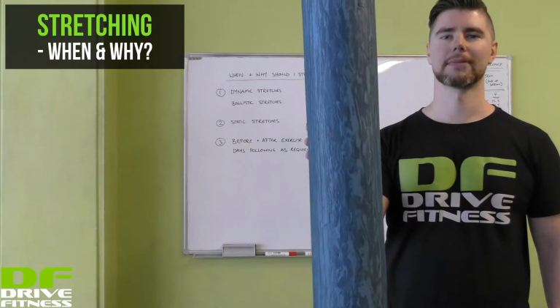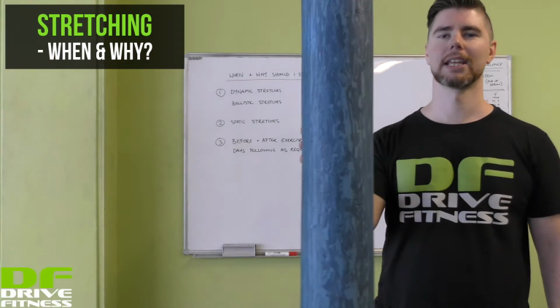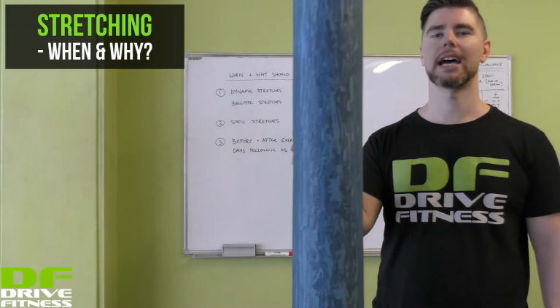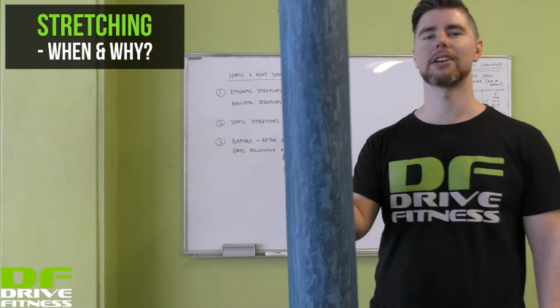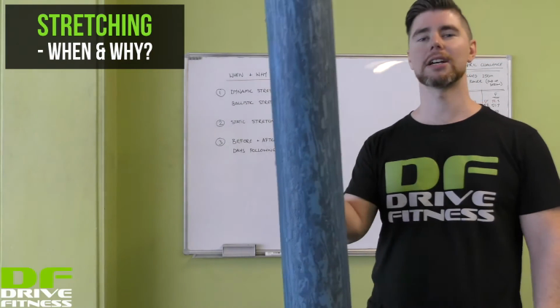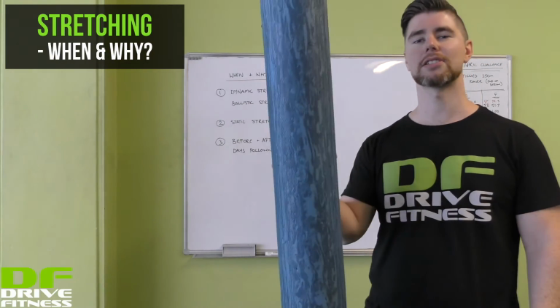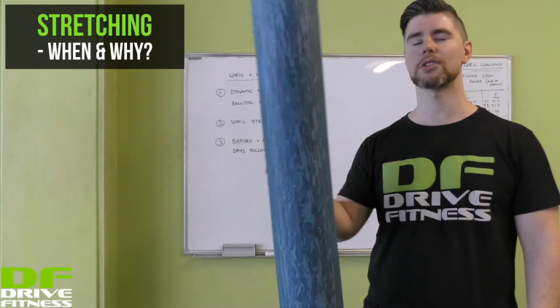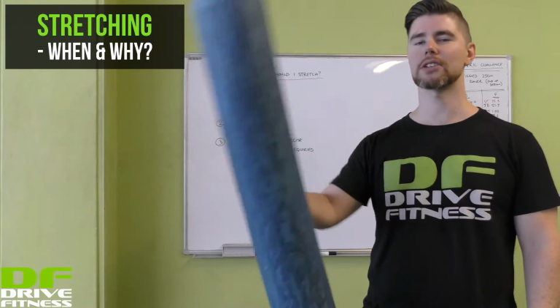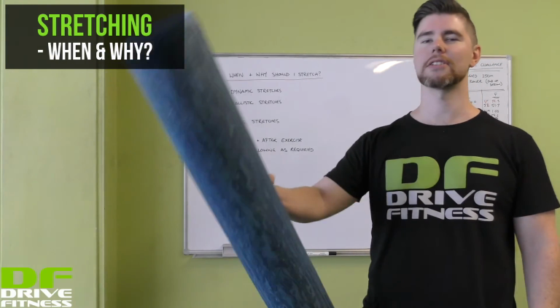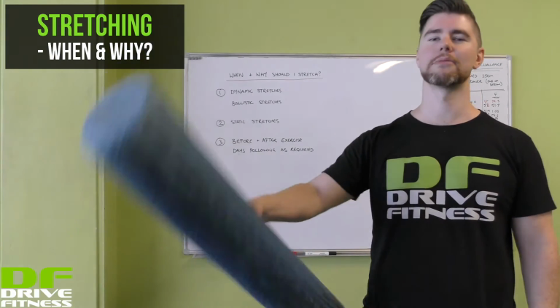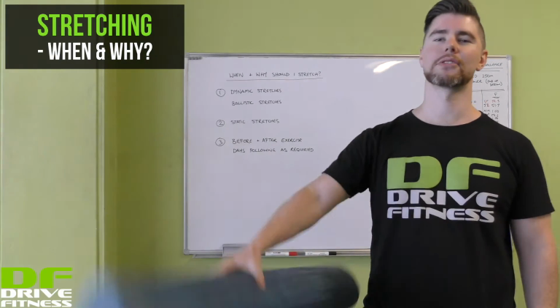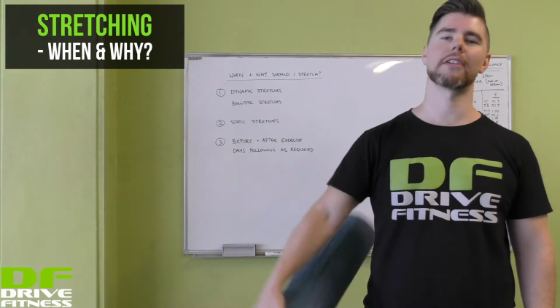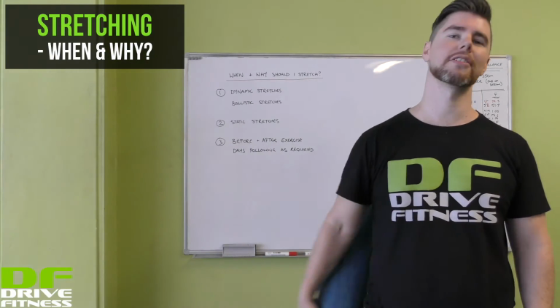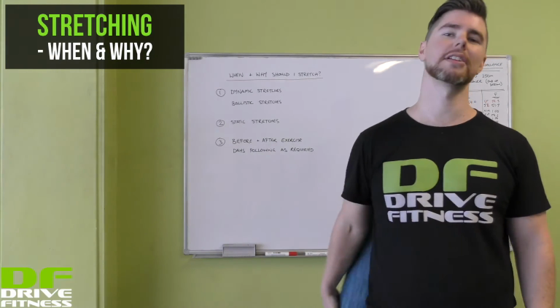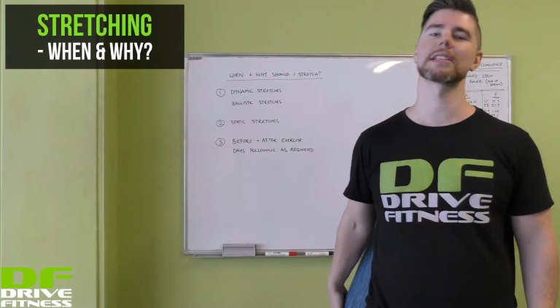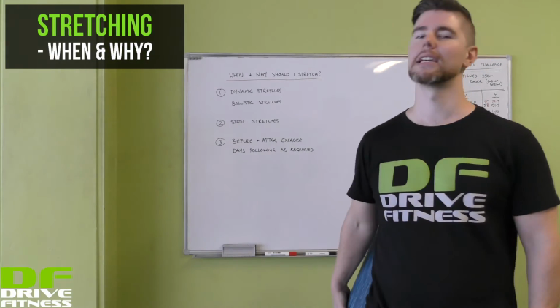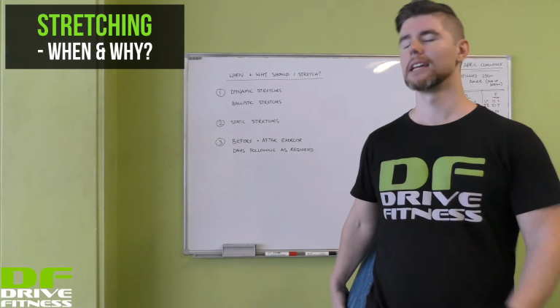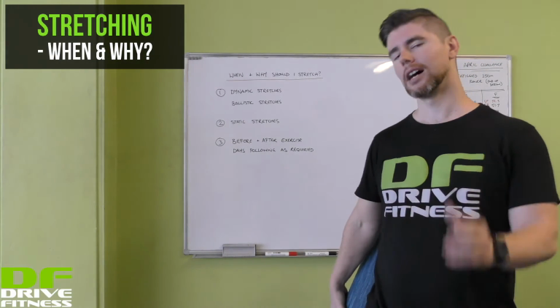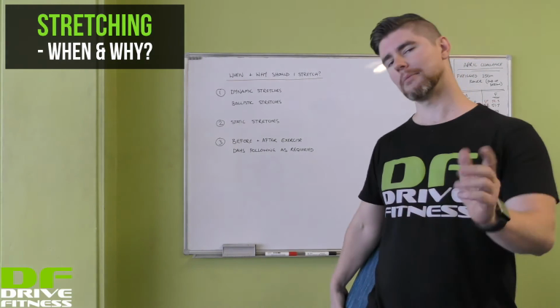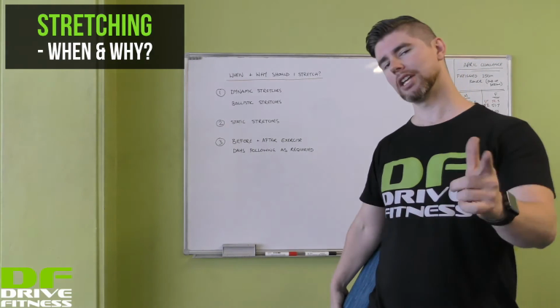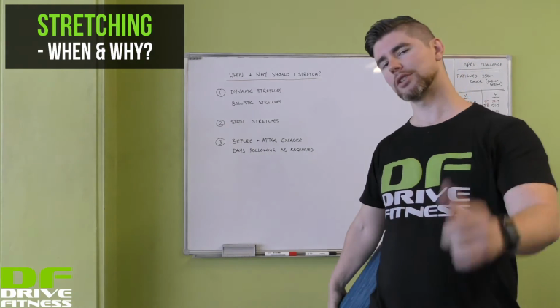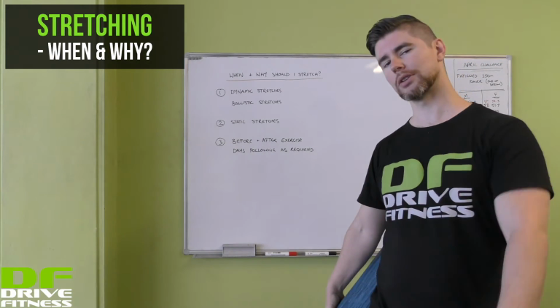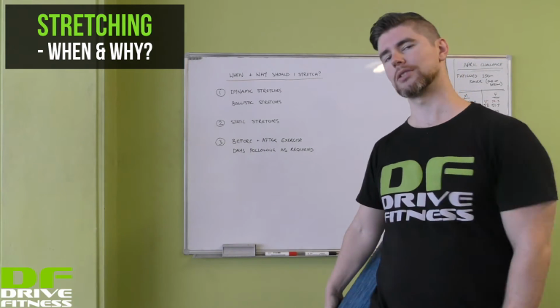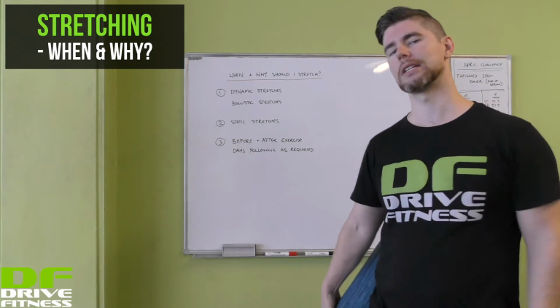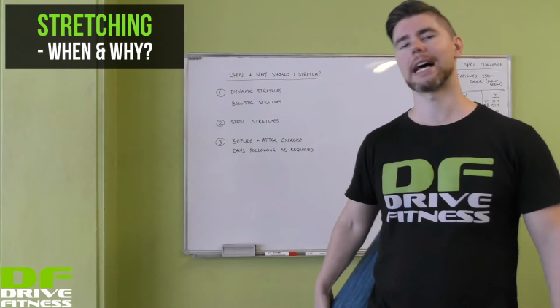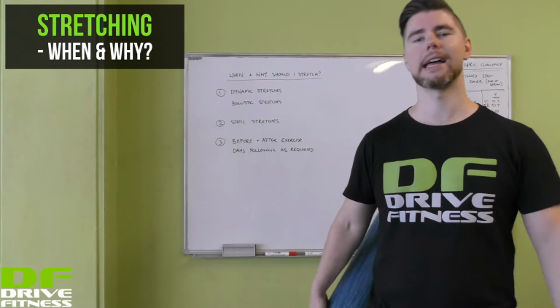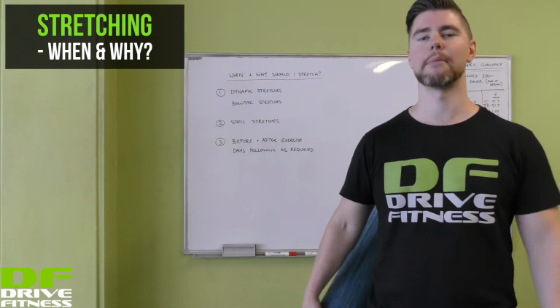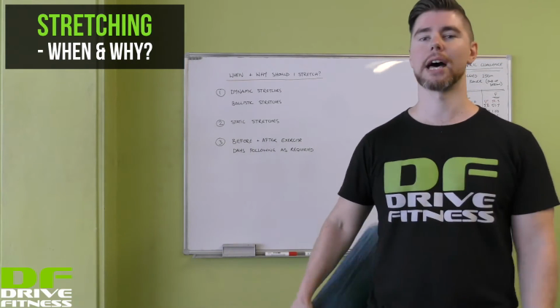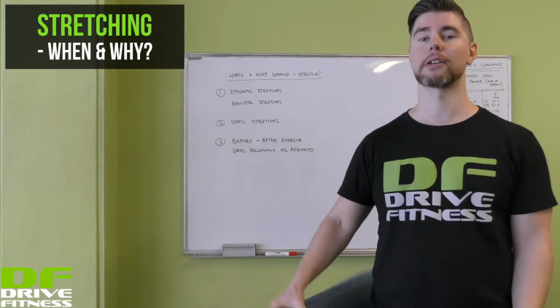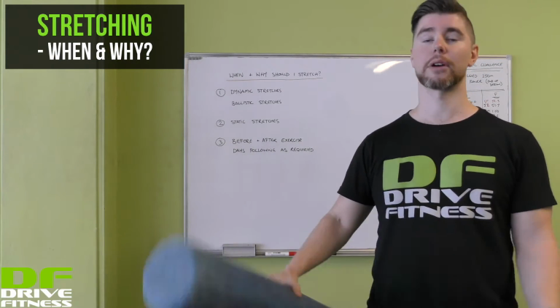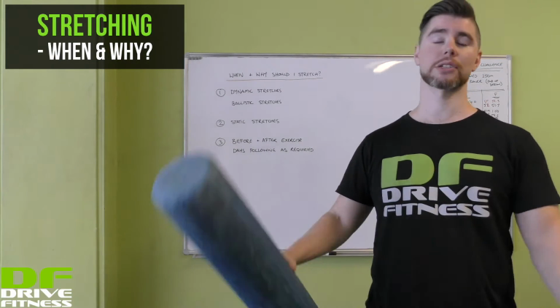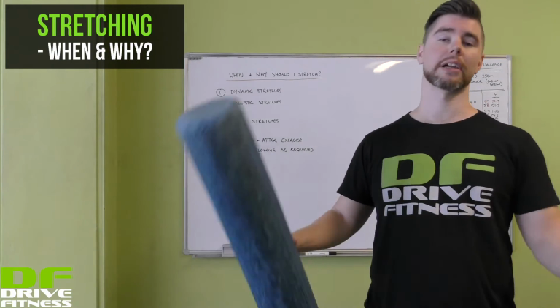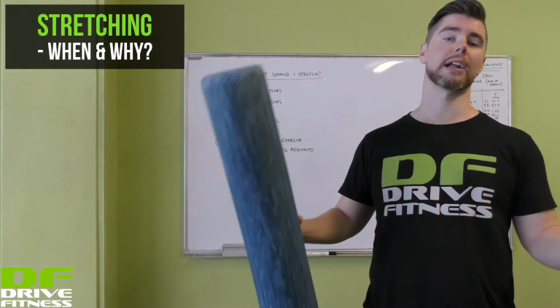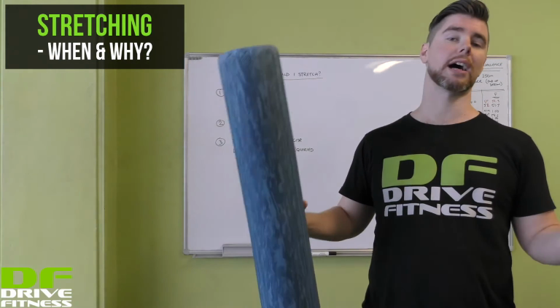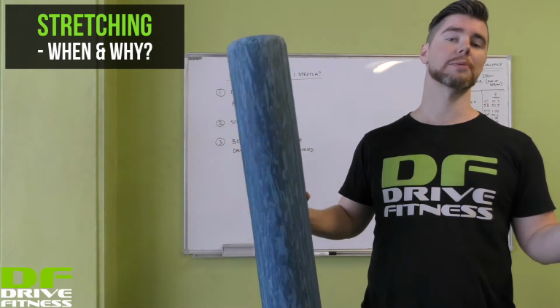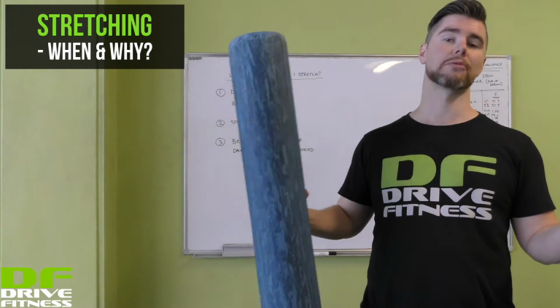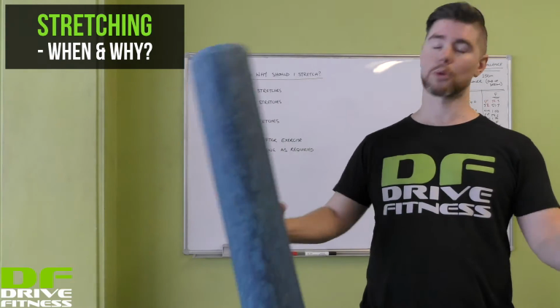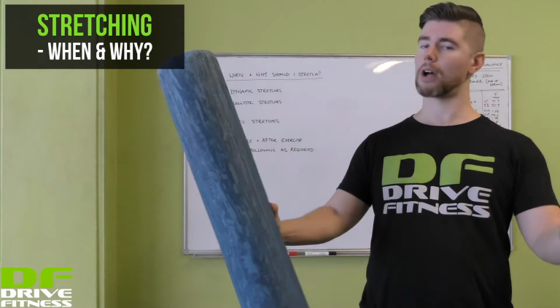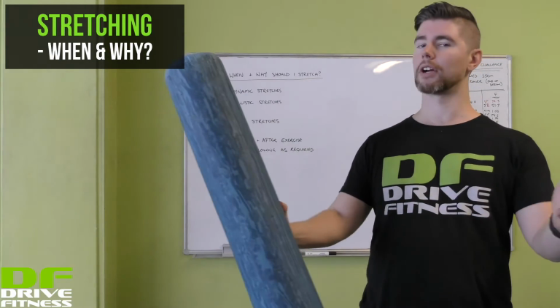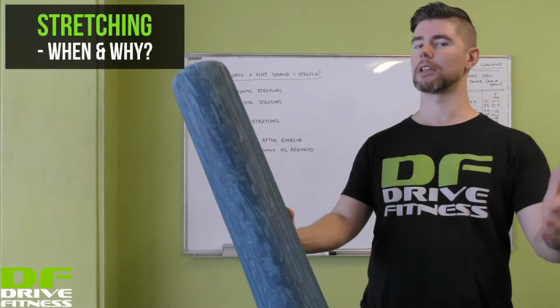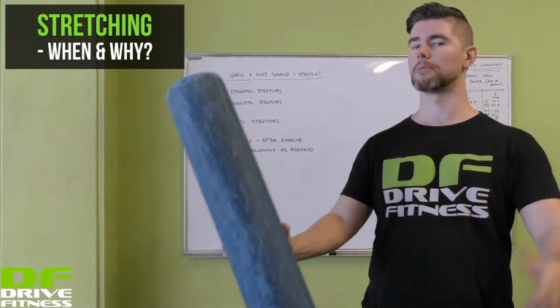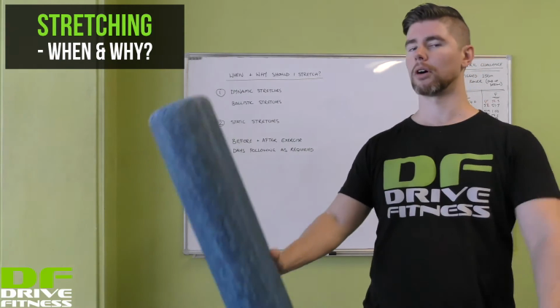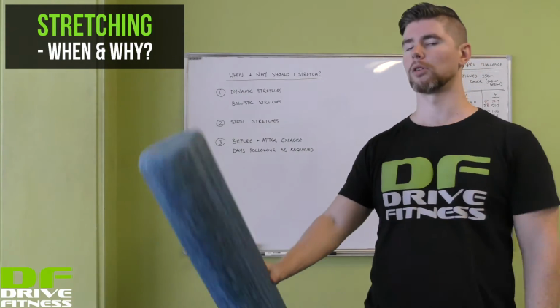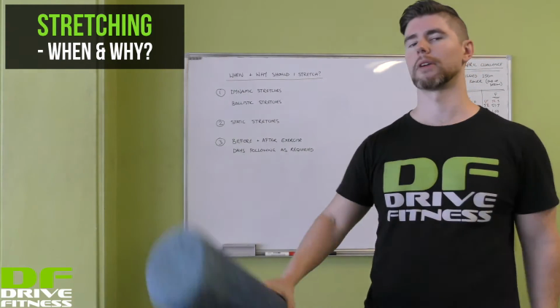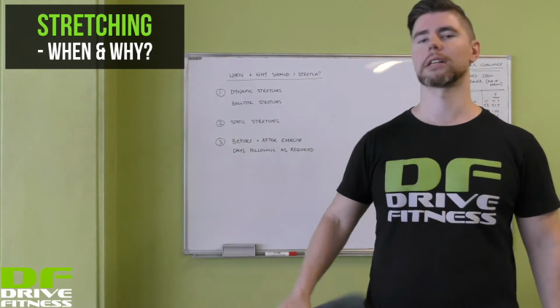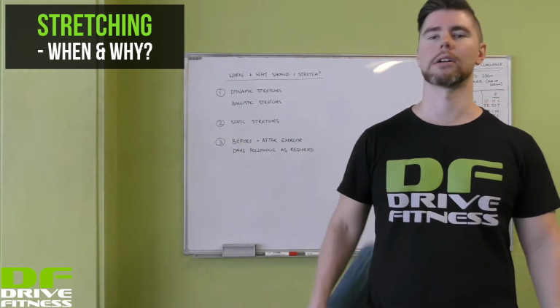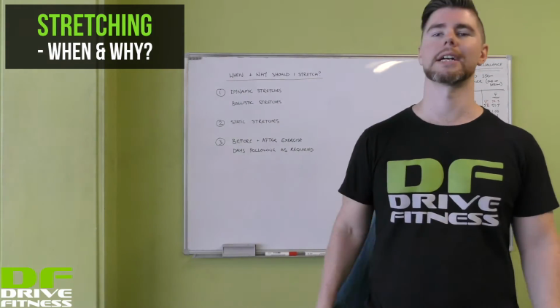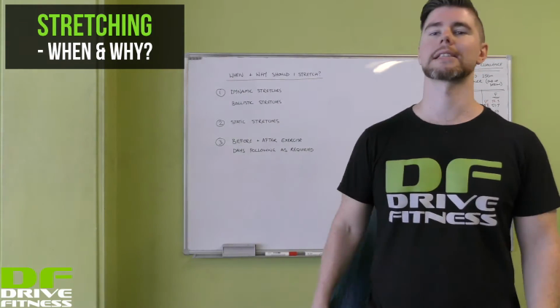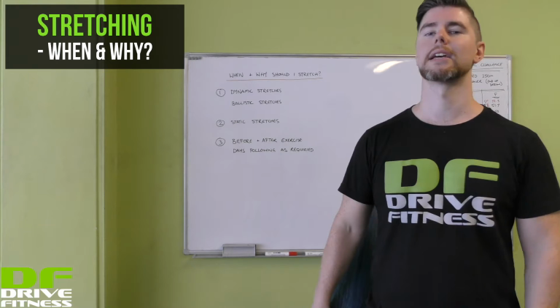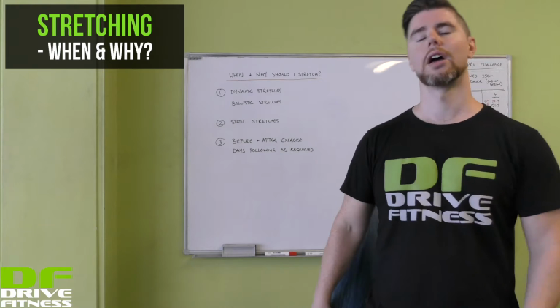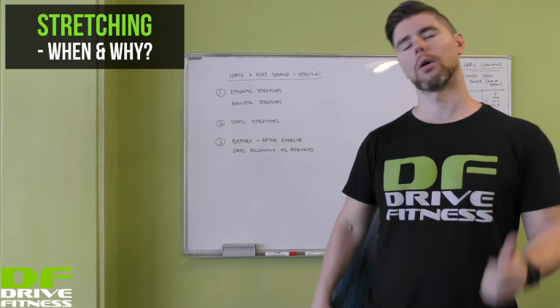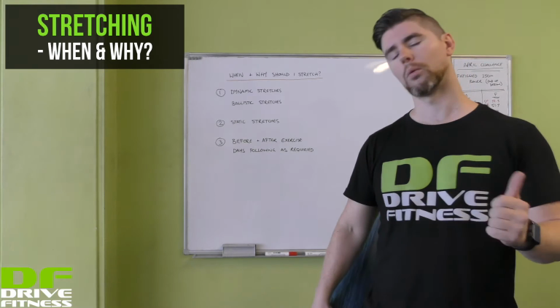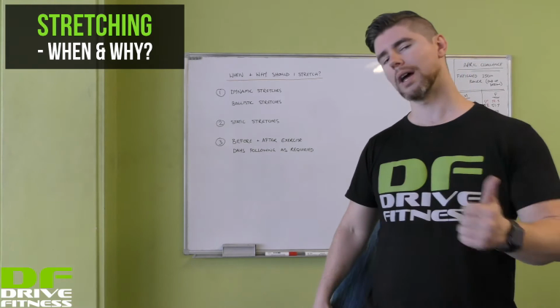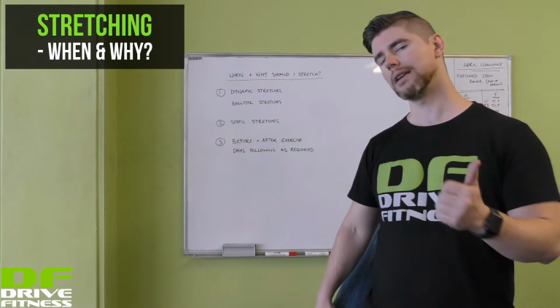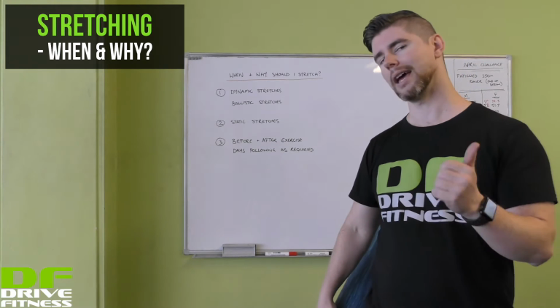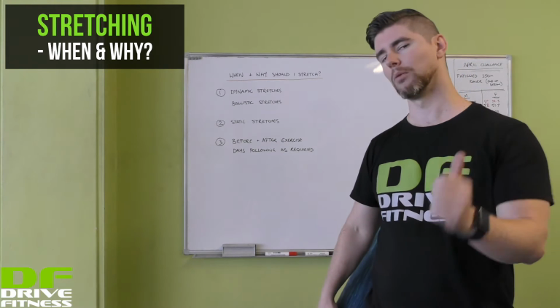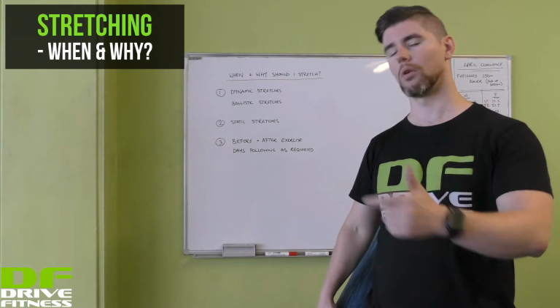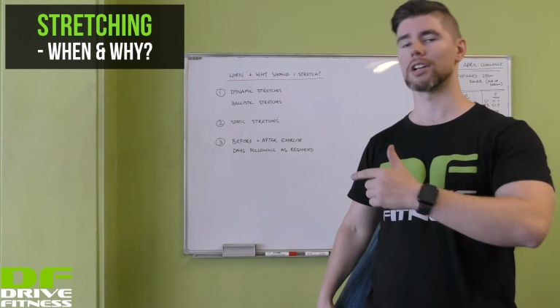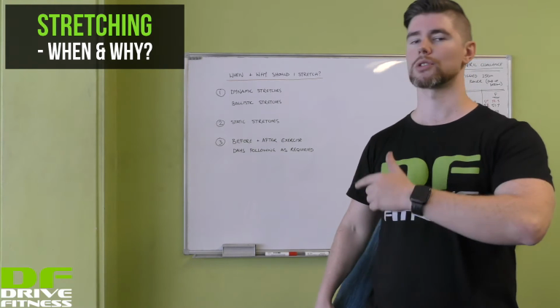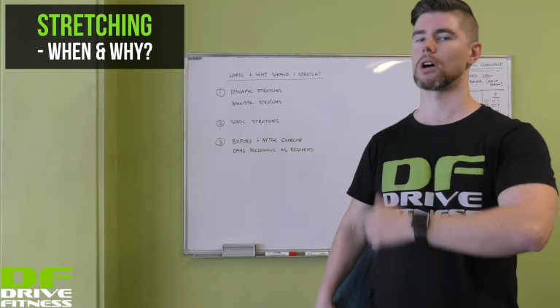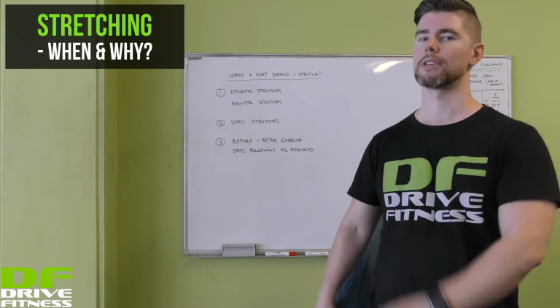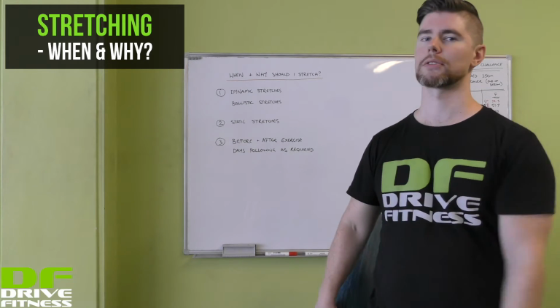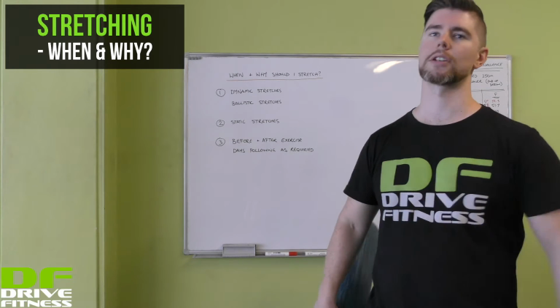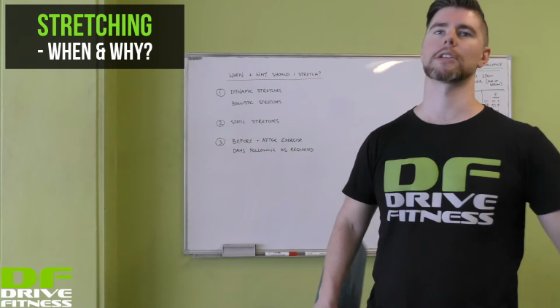Hey guys, Josh here from Drive Fitness. I'm here to talk to you today about a question I get asked quite regularly by all my clients: when and why should I be stretching?